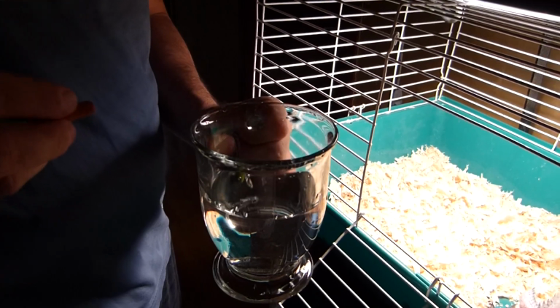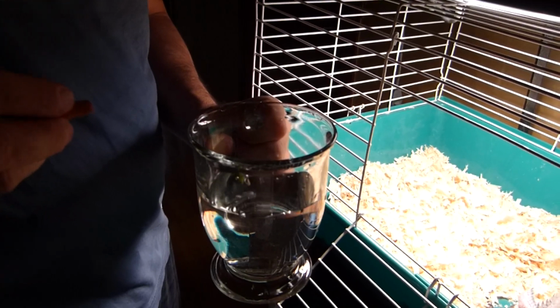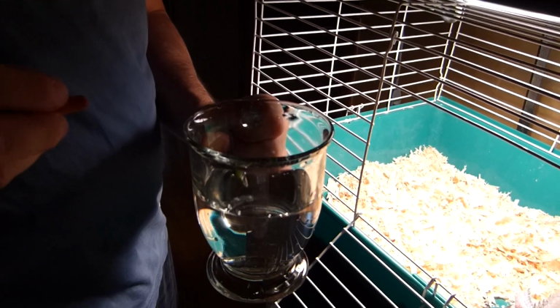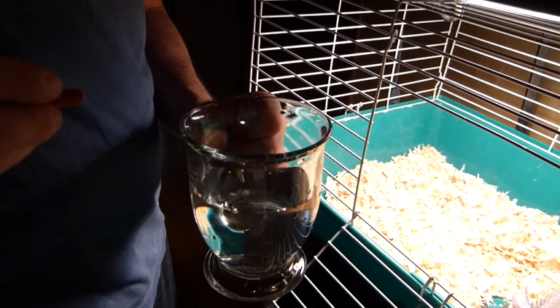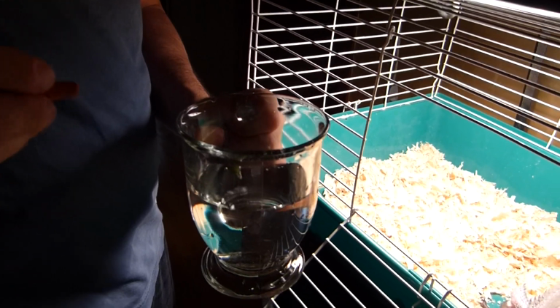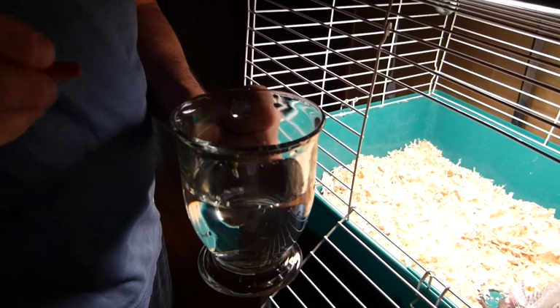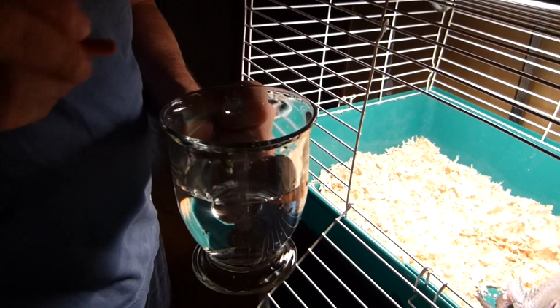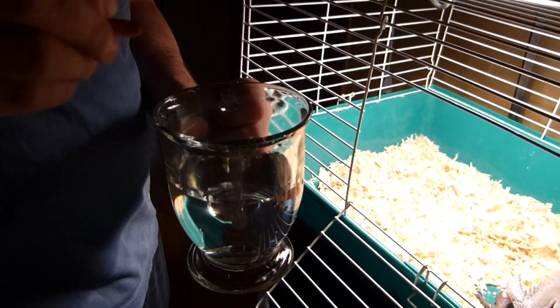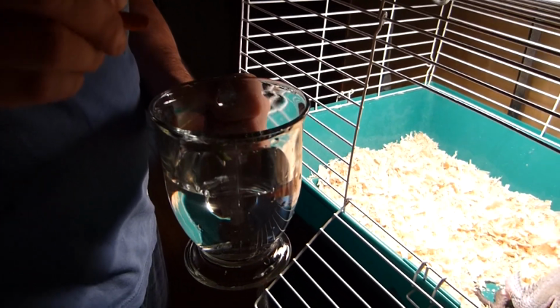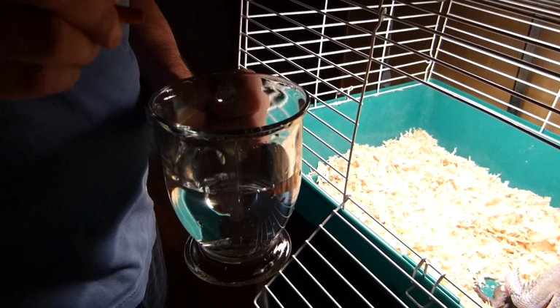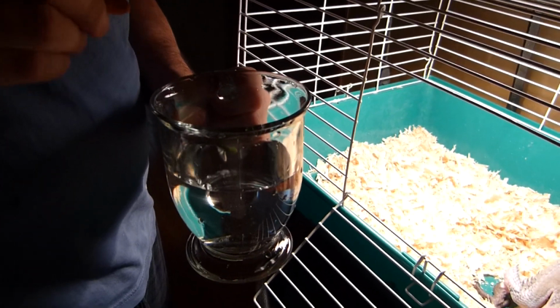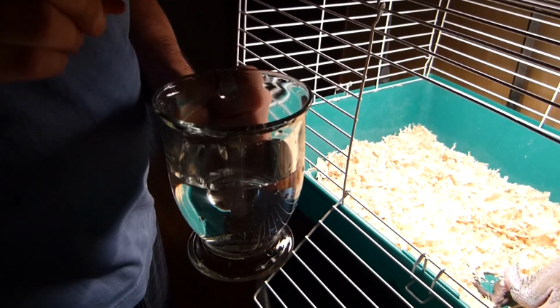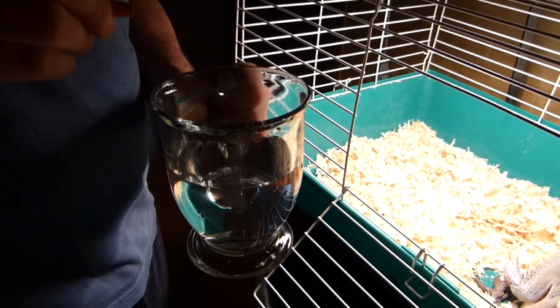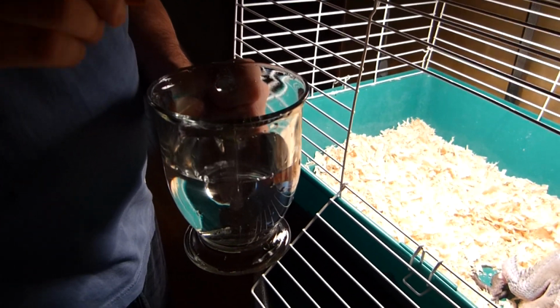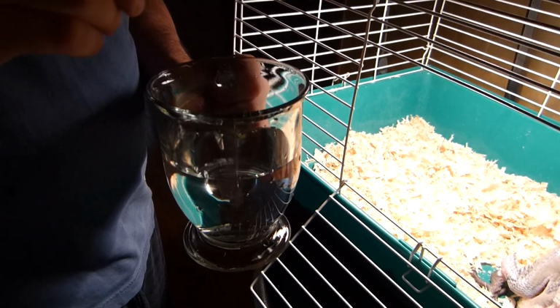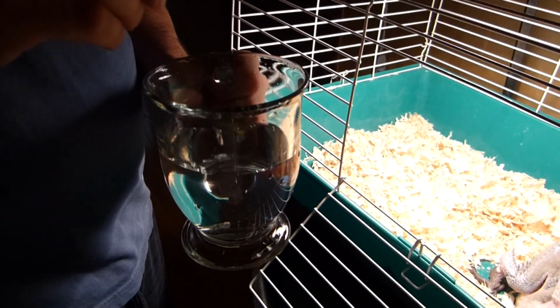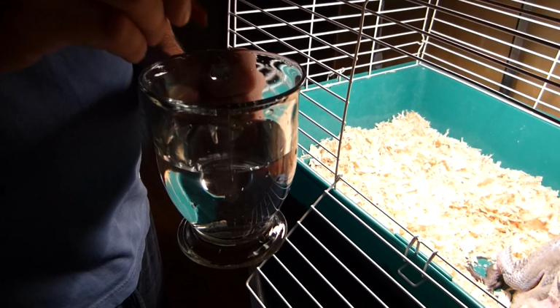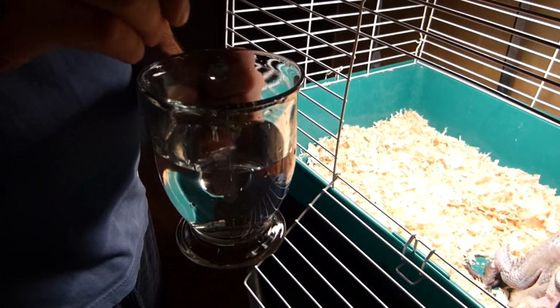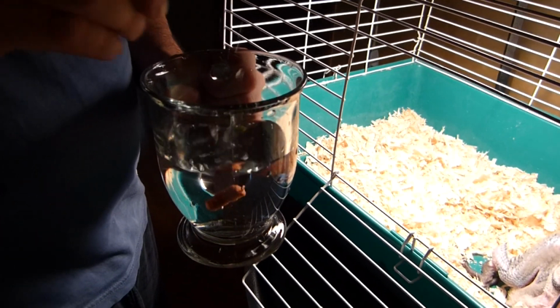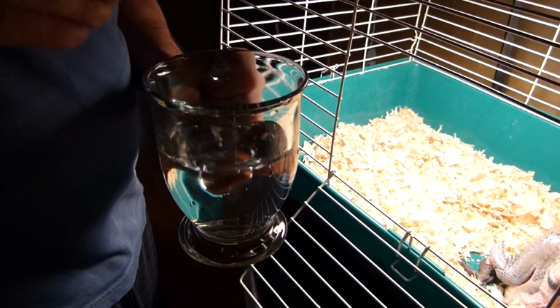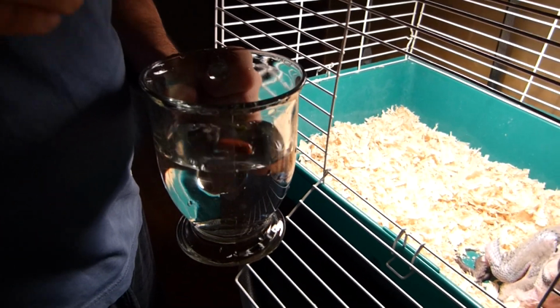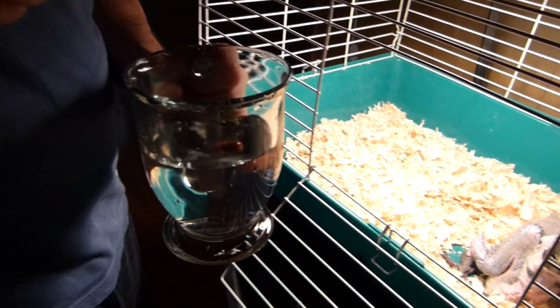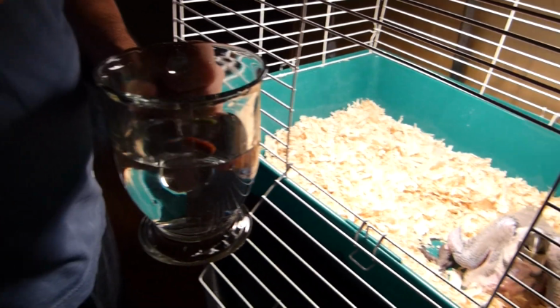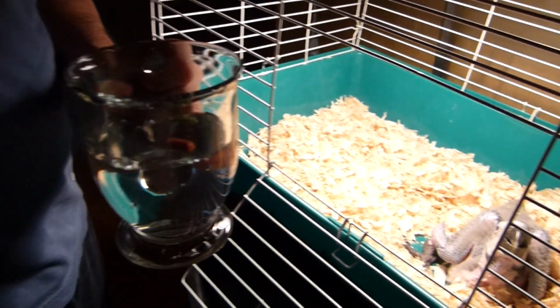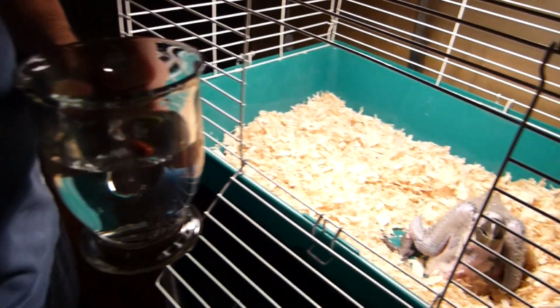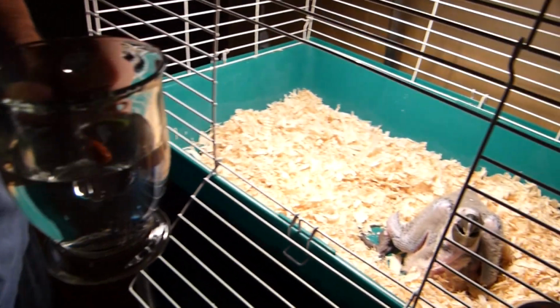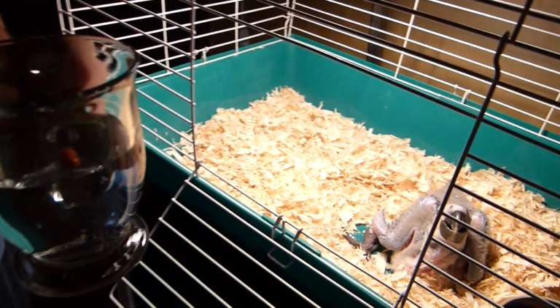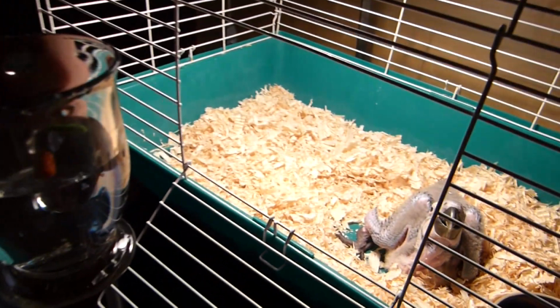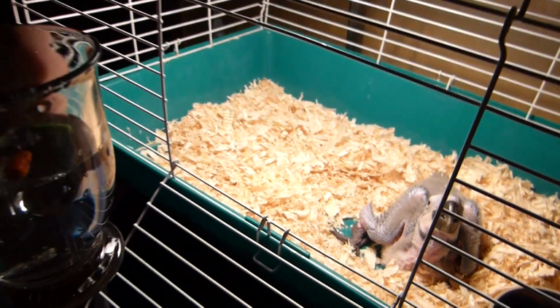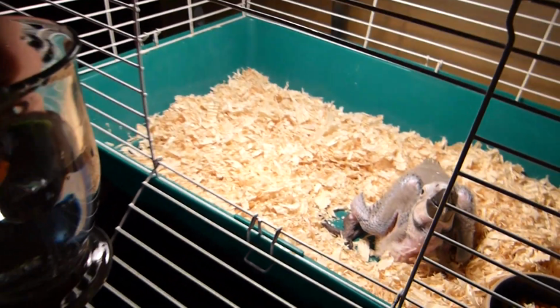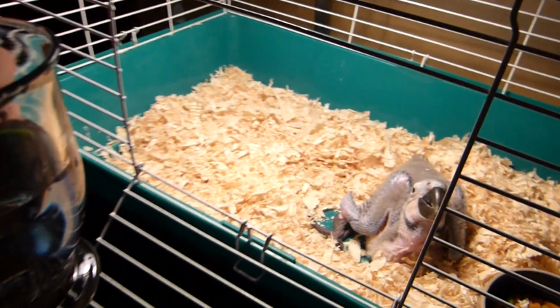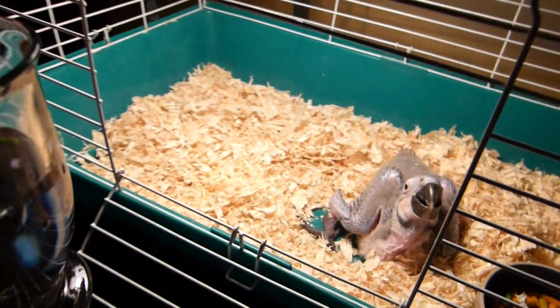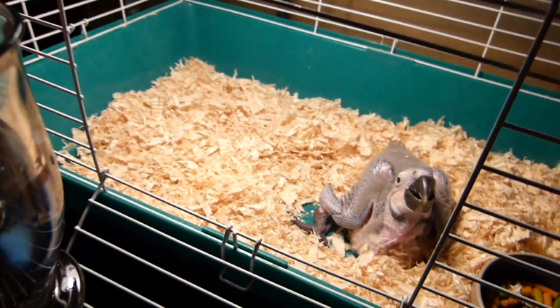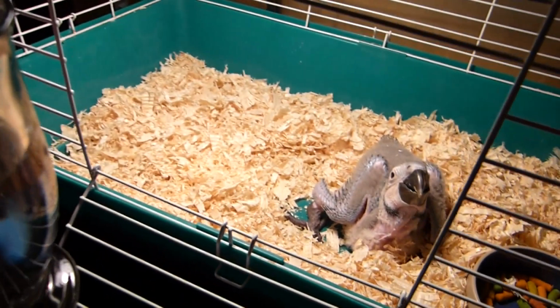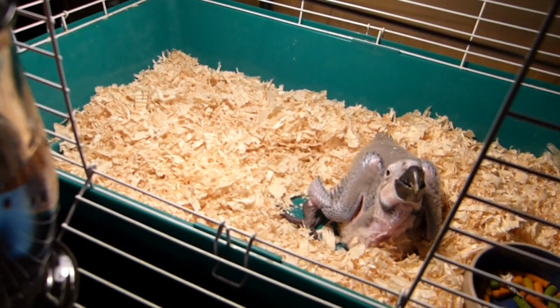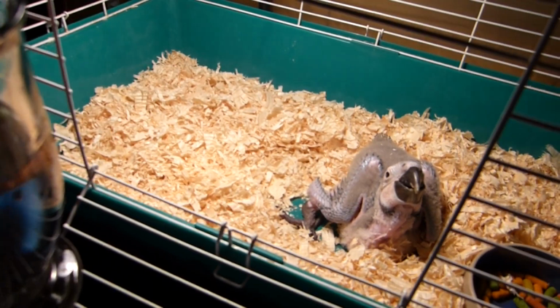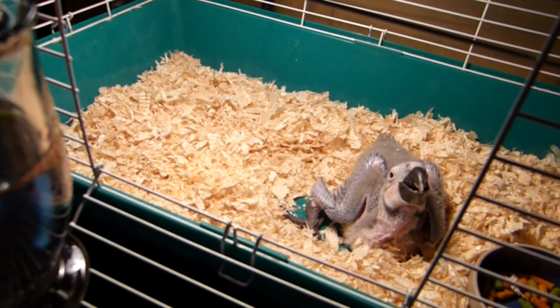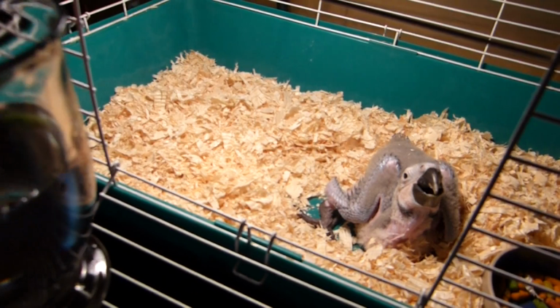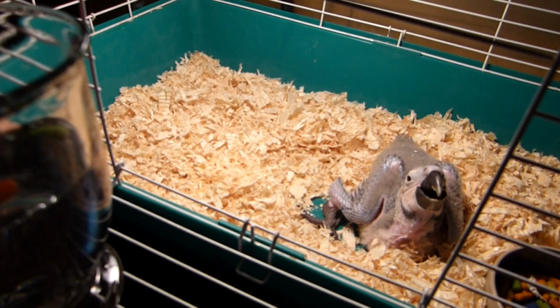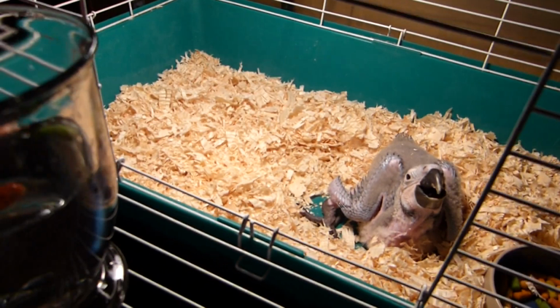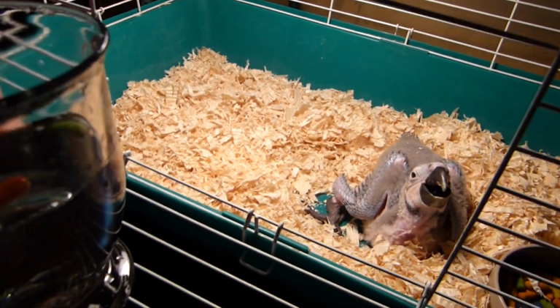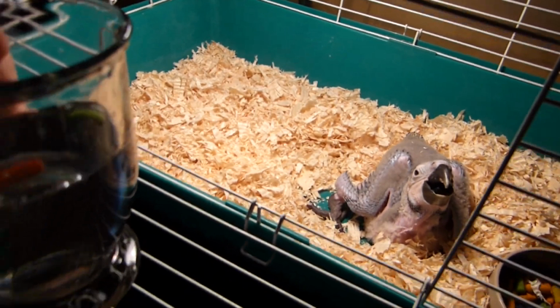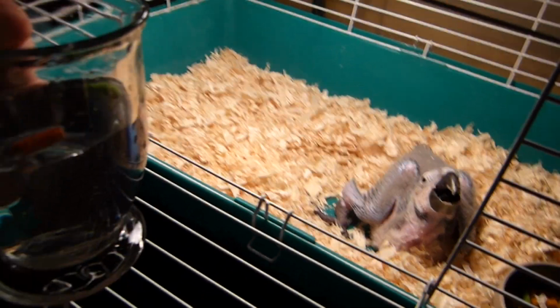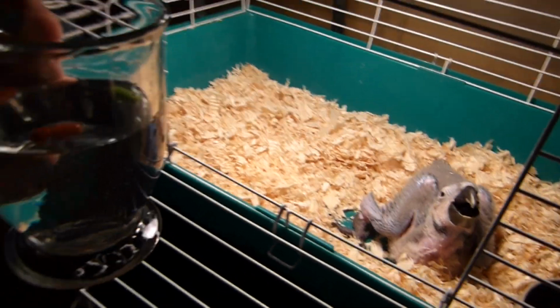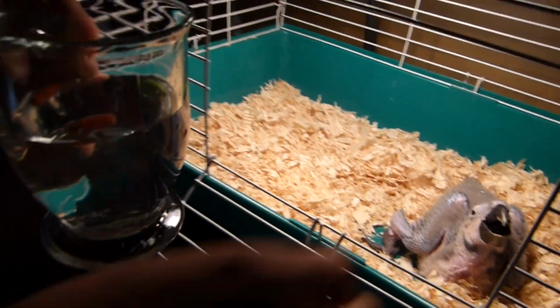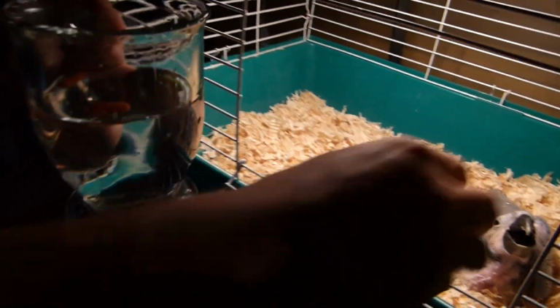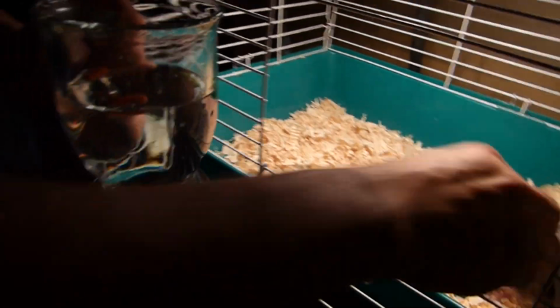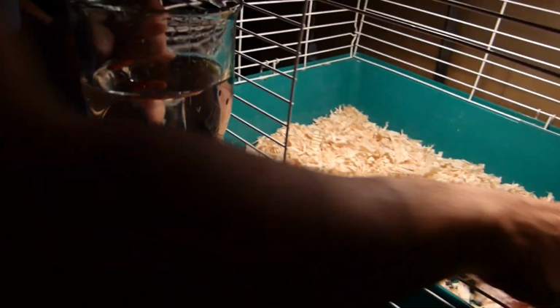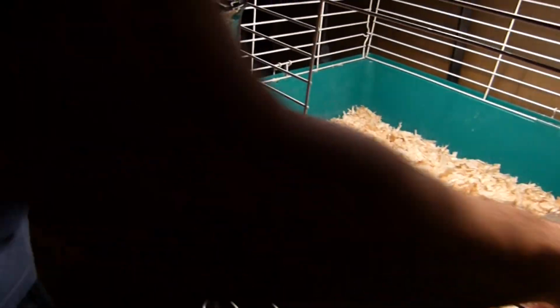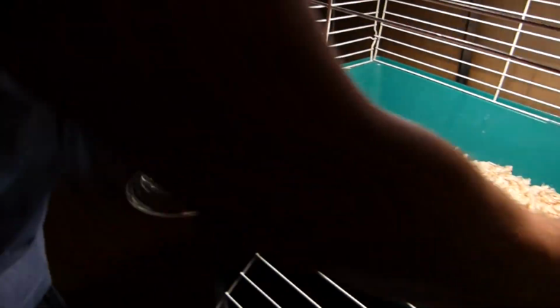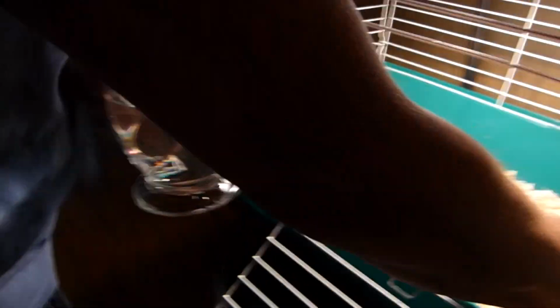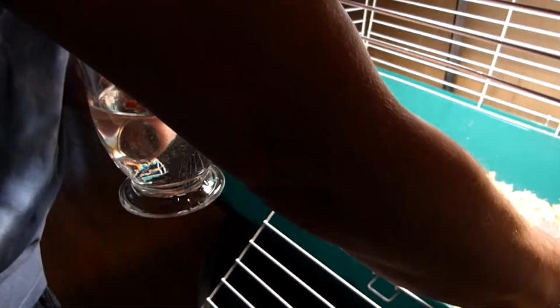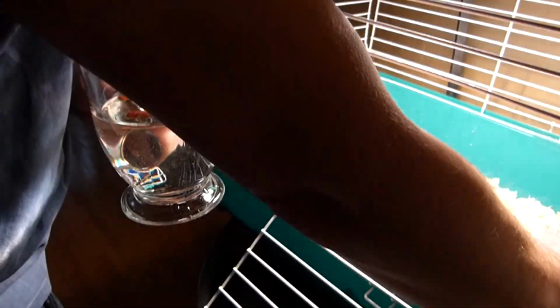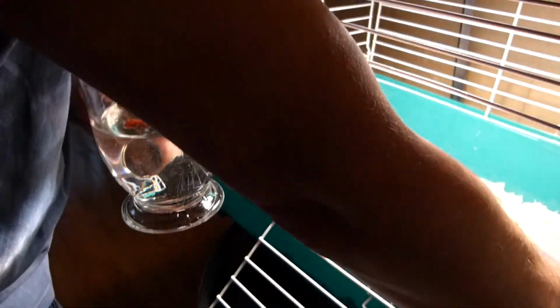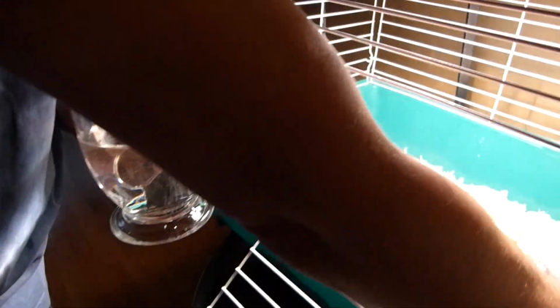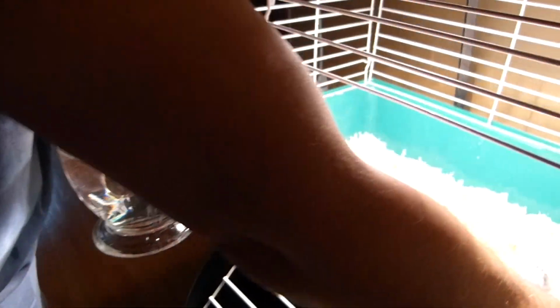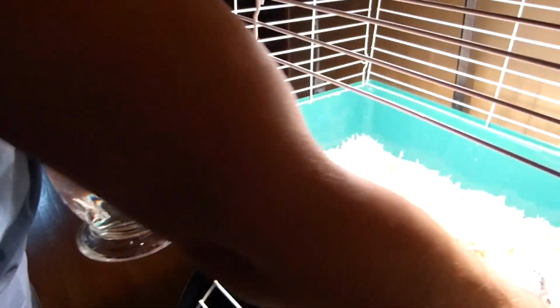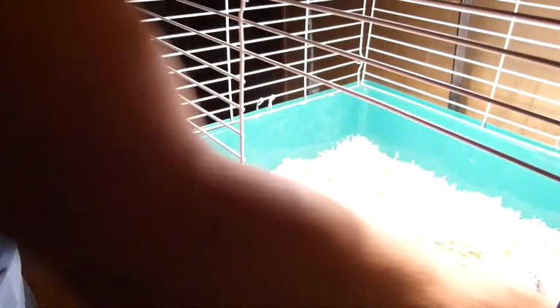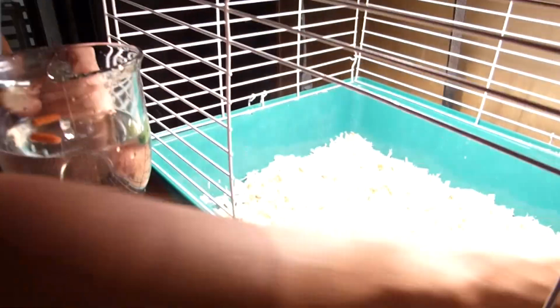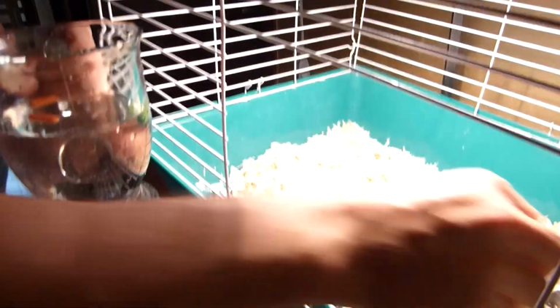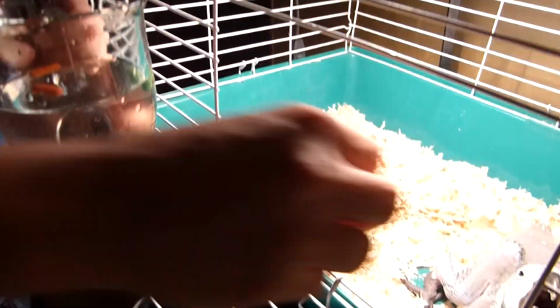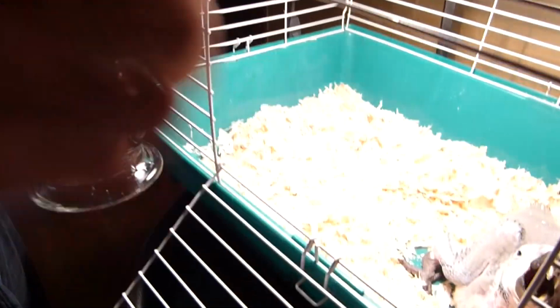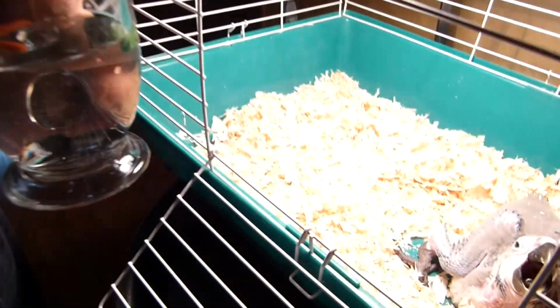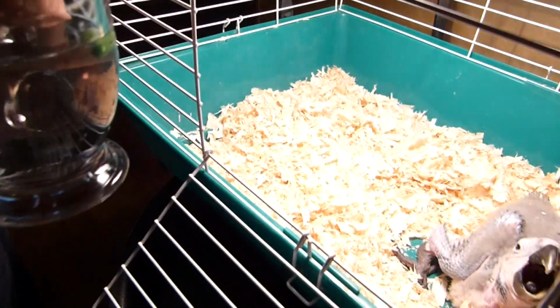Hey guys, this is another video of Puck the baby blue and gold macaw, and we're going to show you how to feed him.